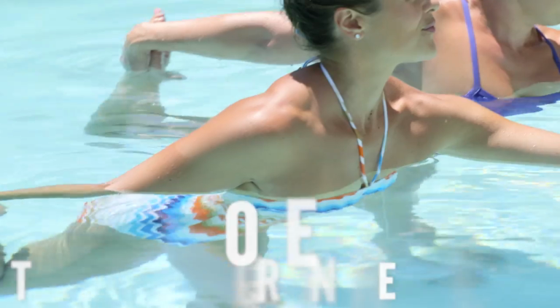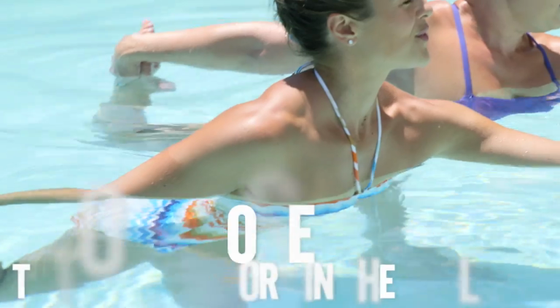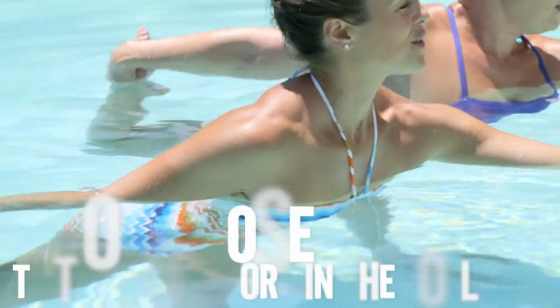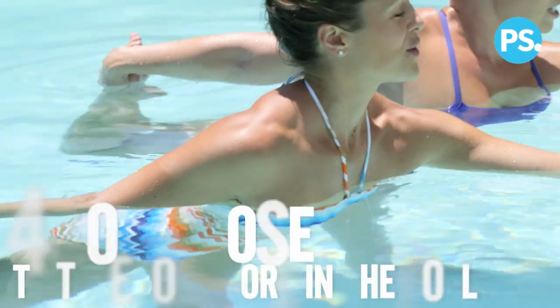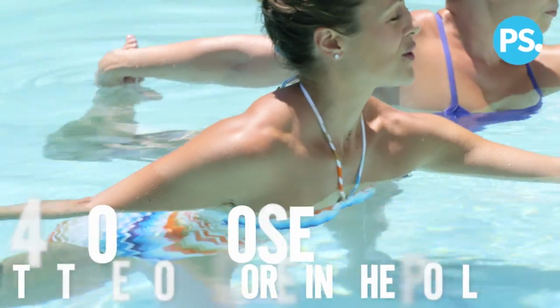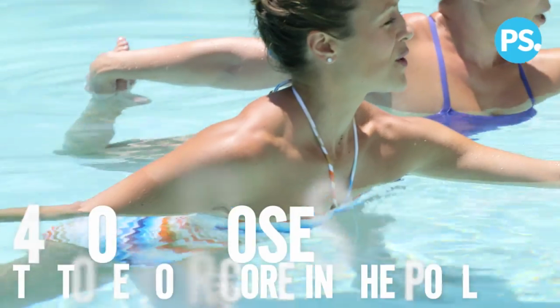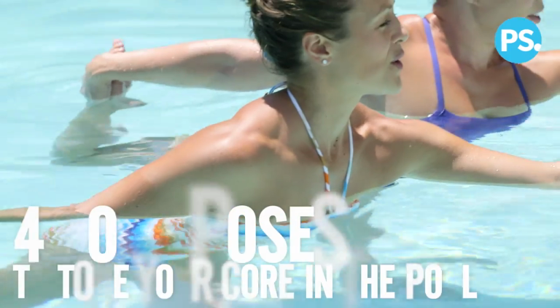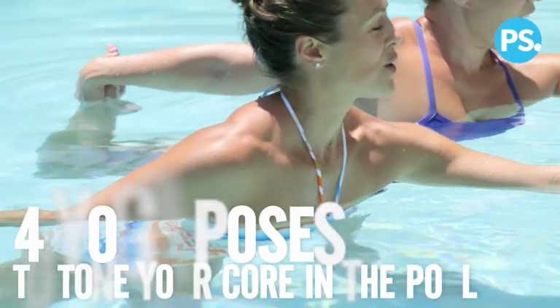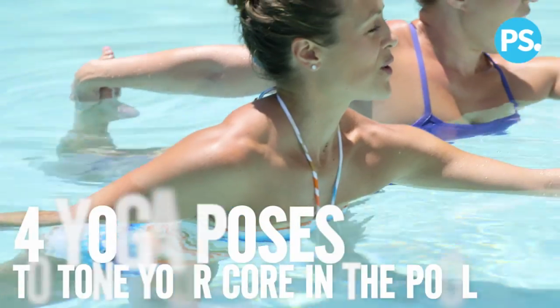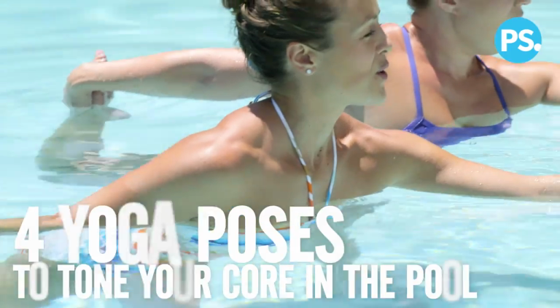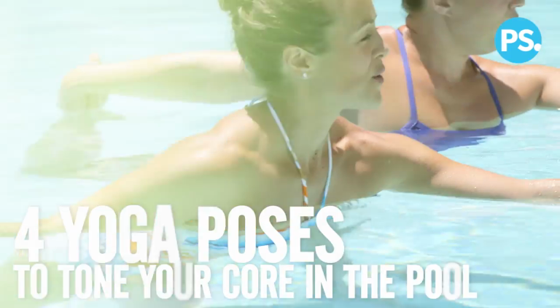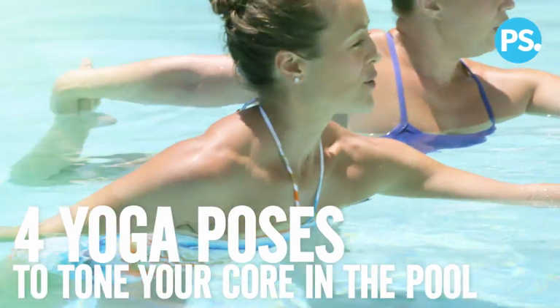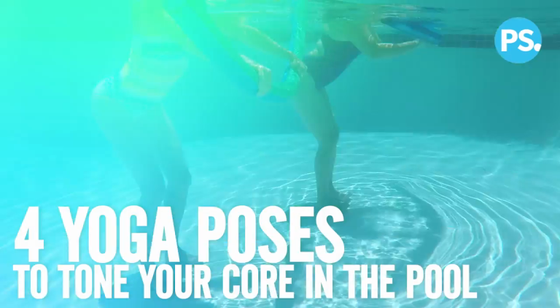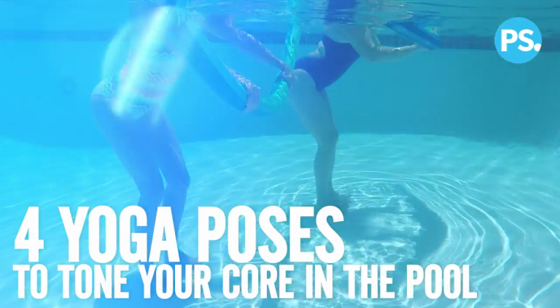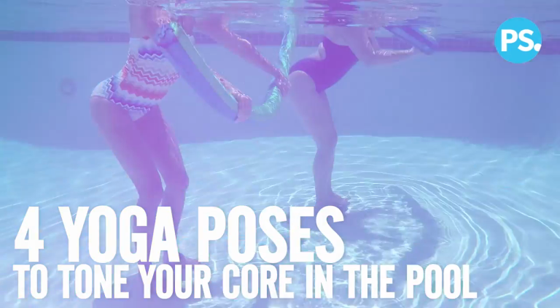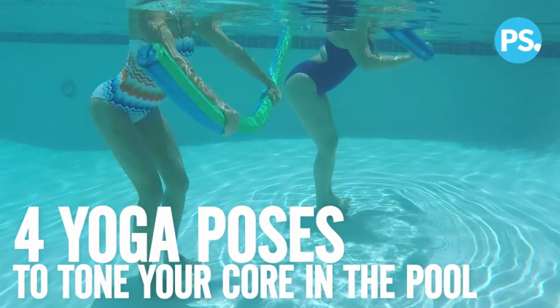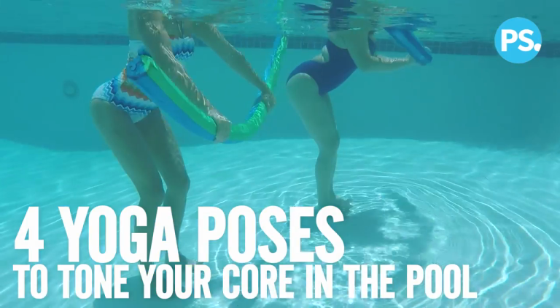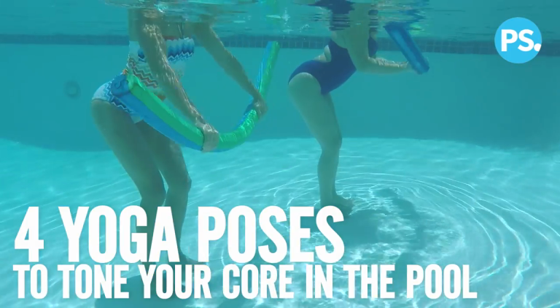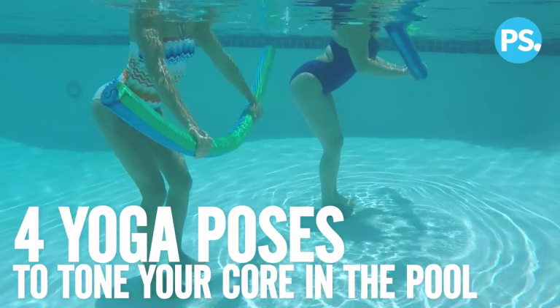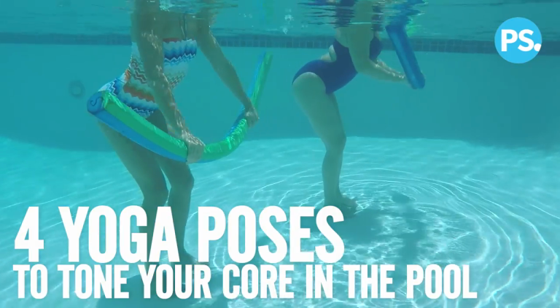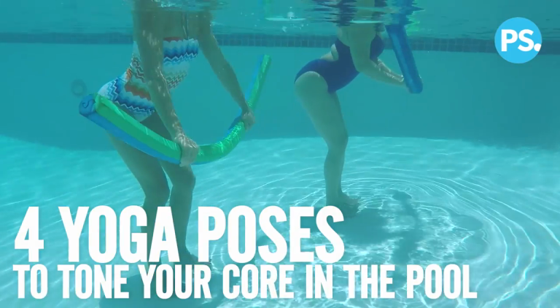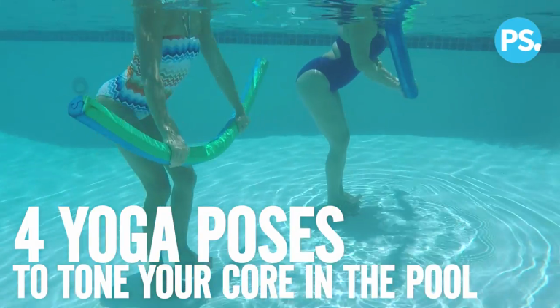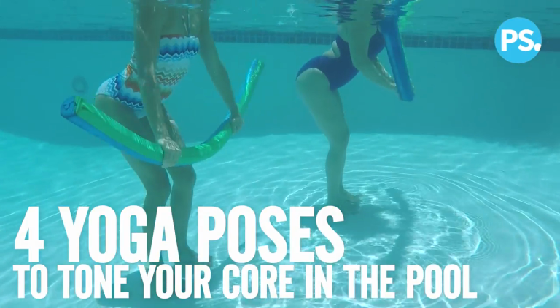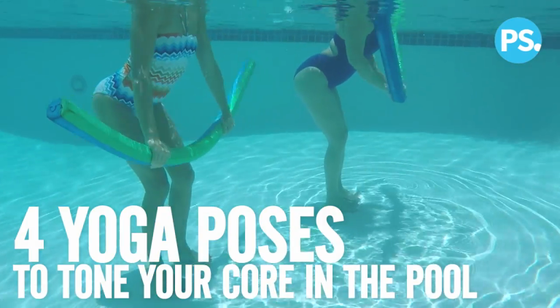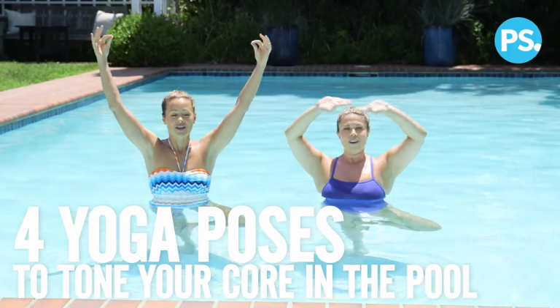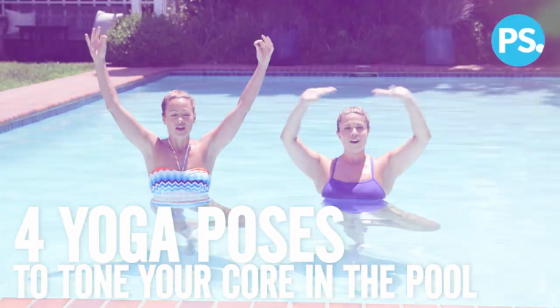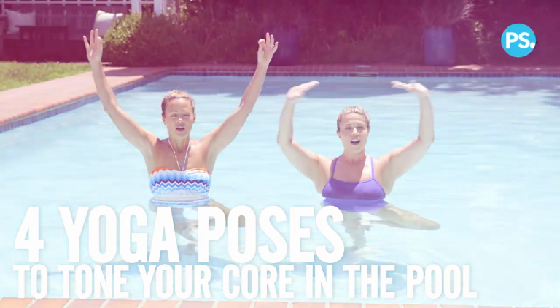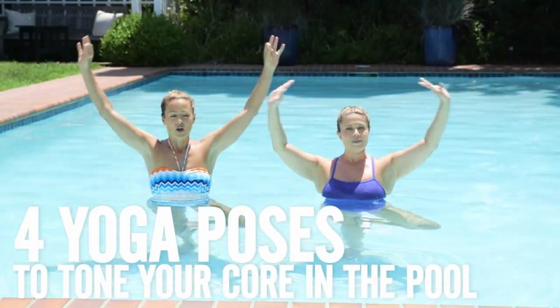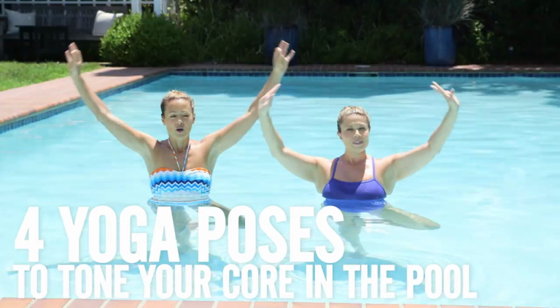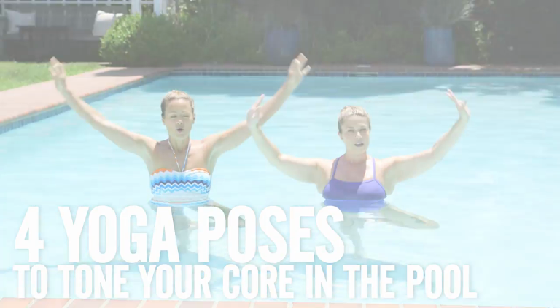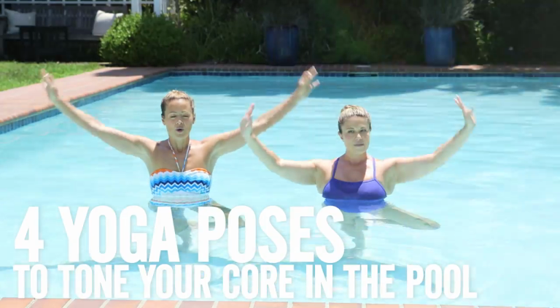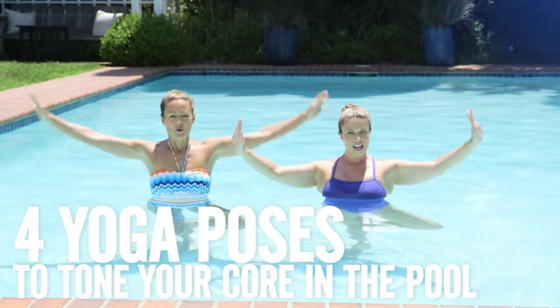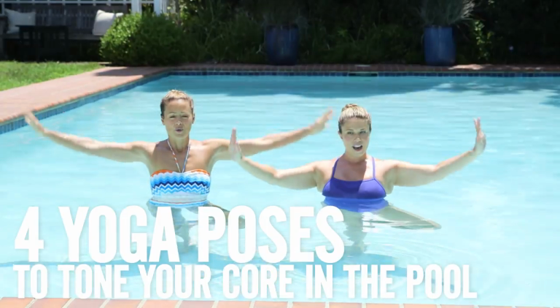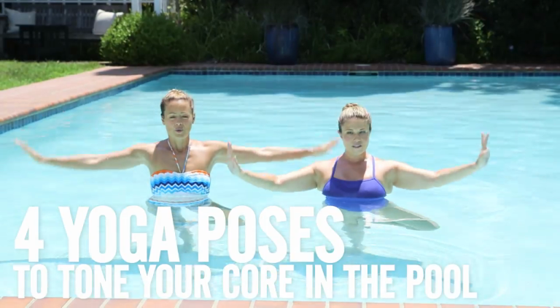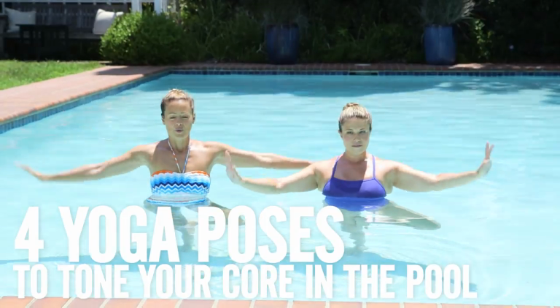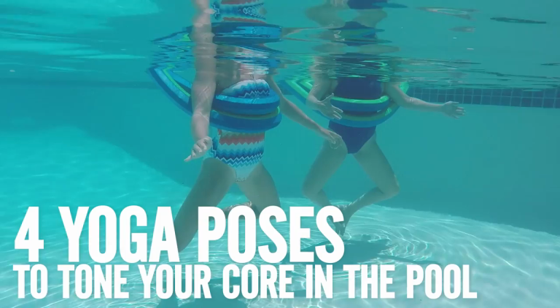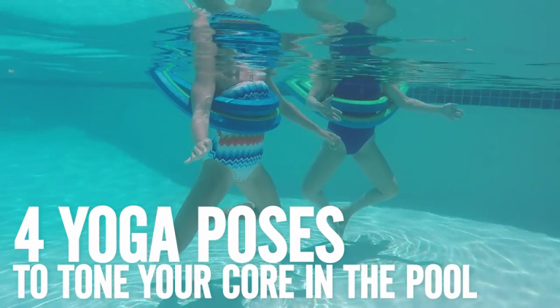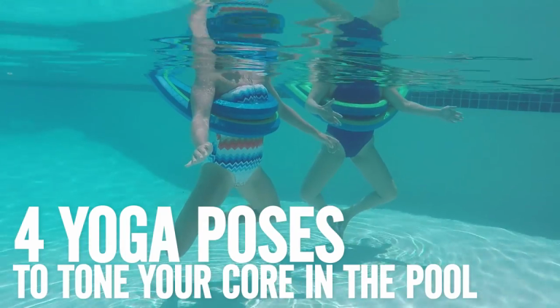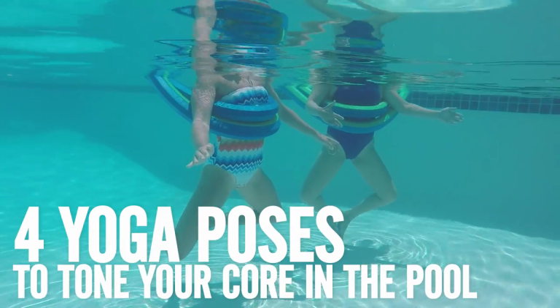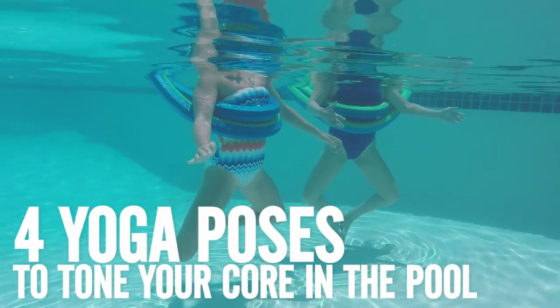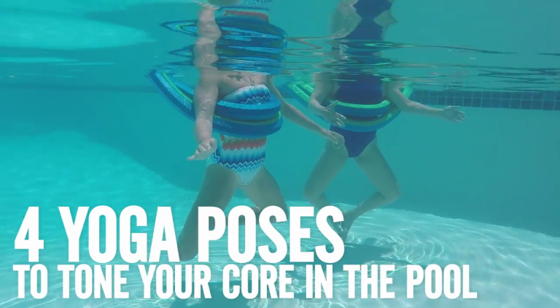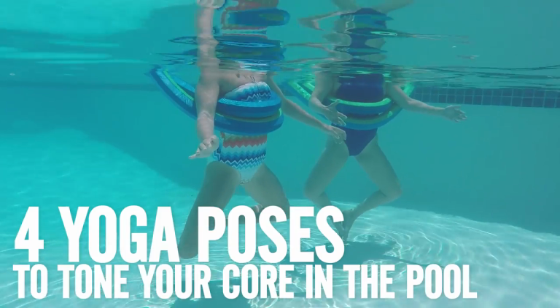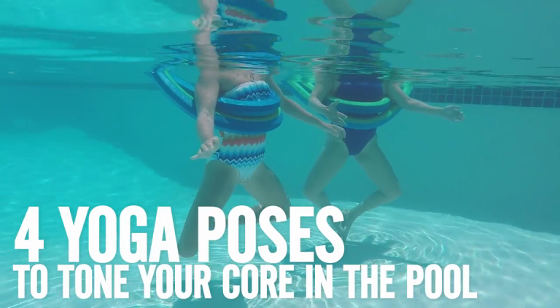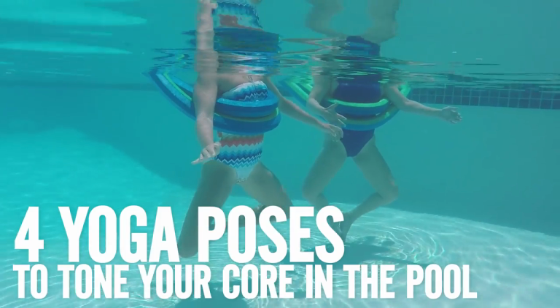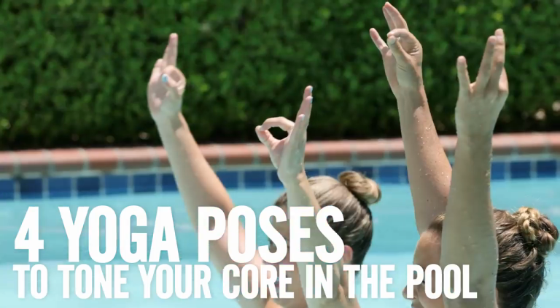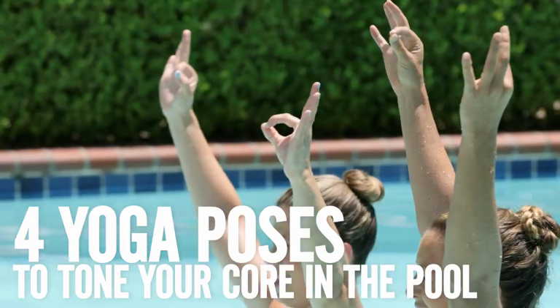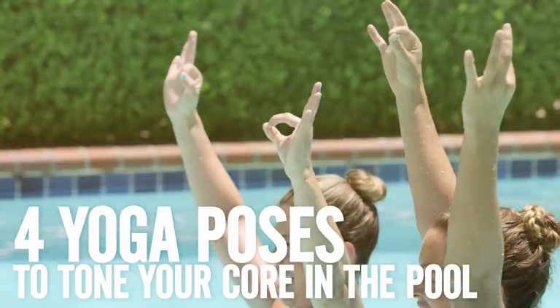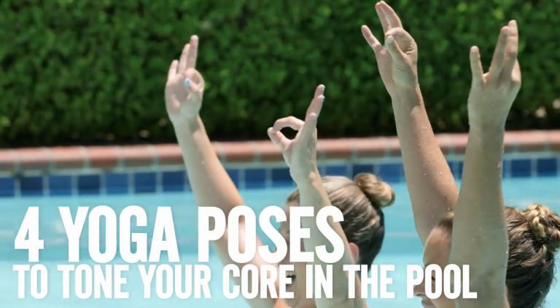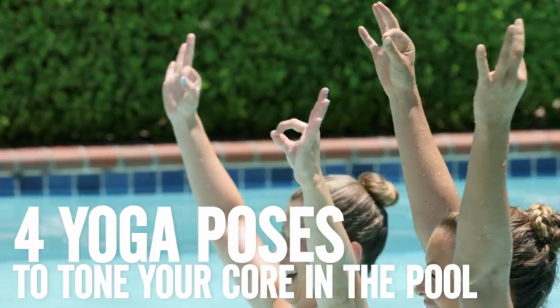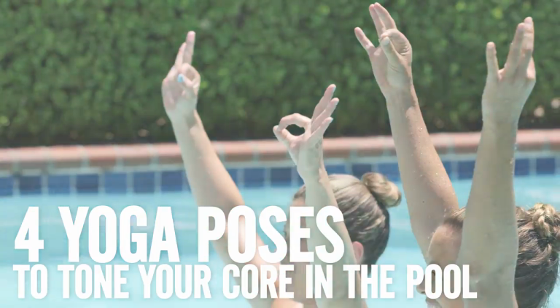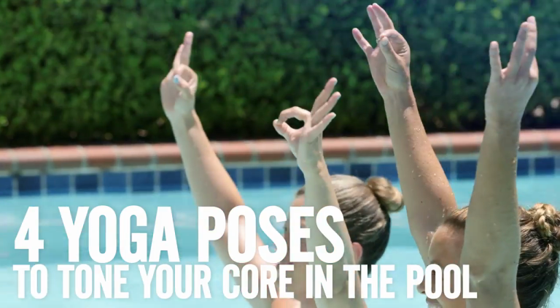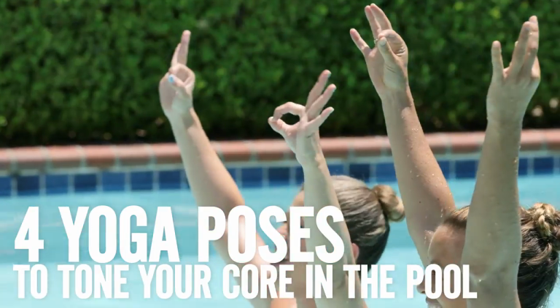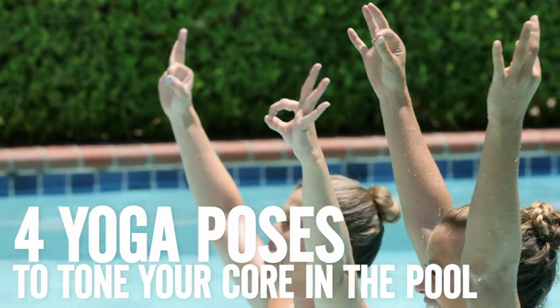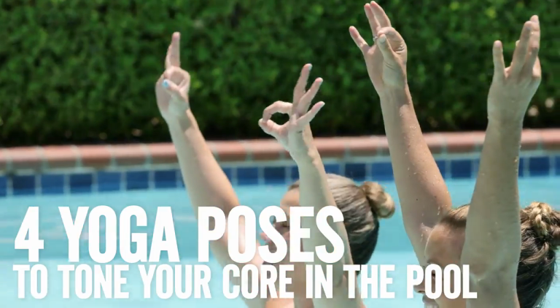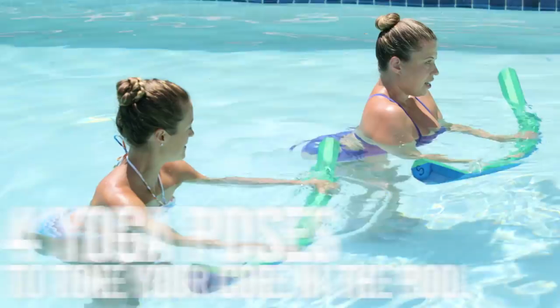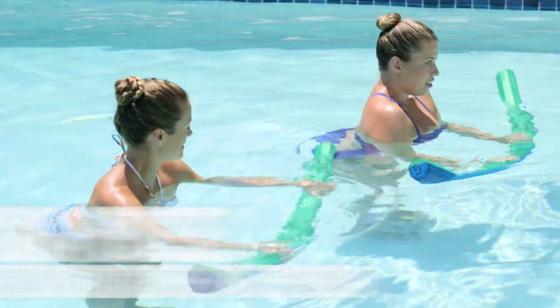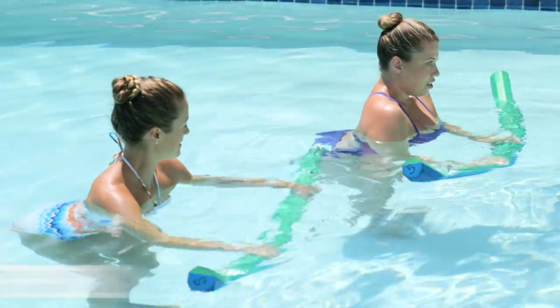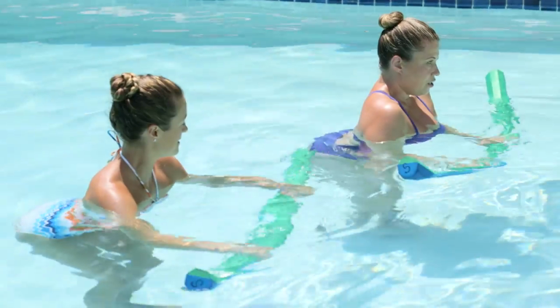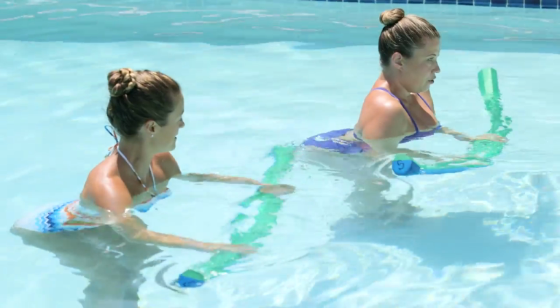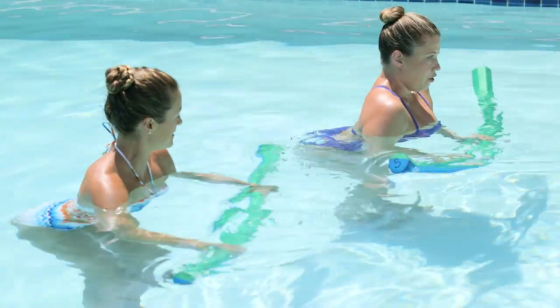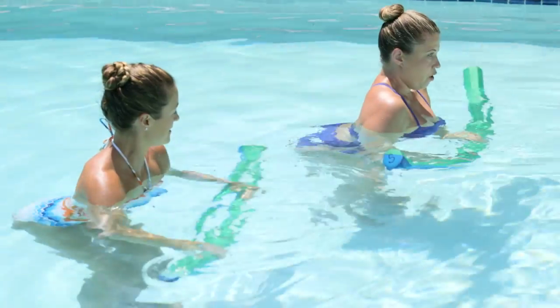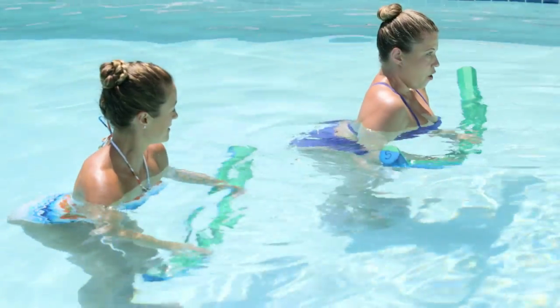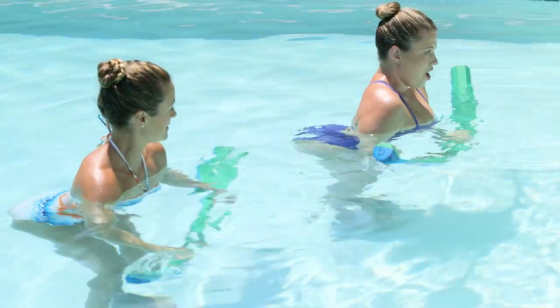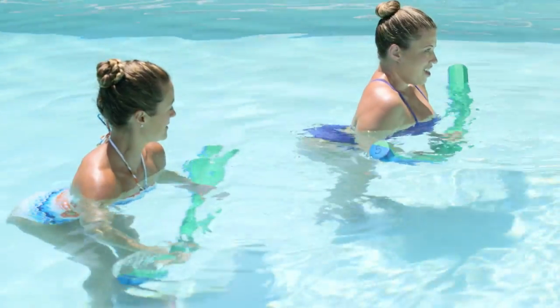Get ready to tone your body with these four yoga moves you can do in the pool with Sue Gisser, the creator of H2 Yoga.